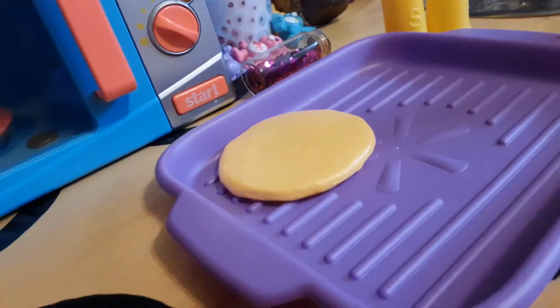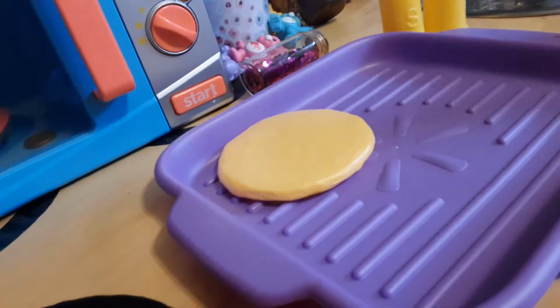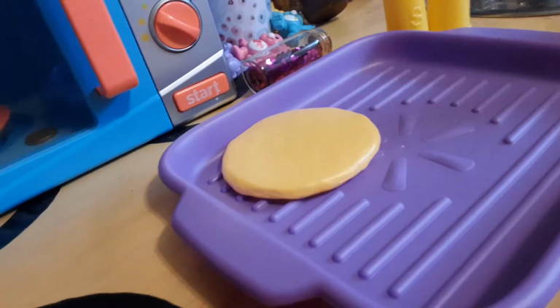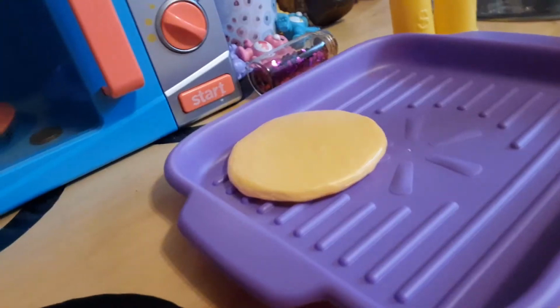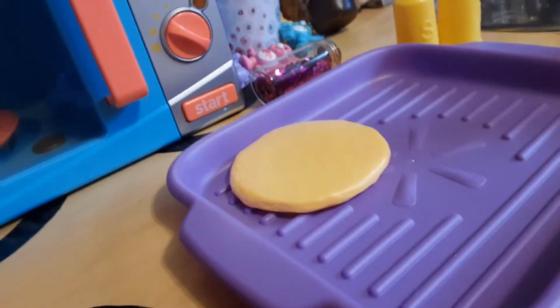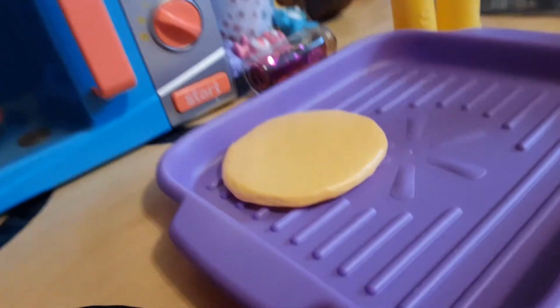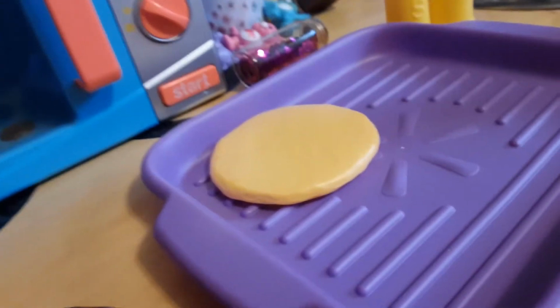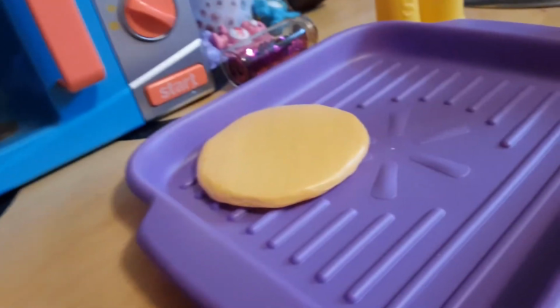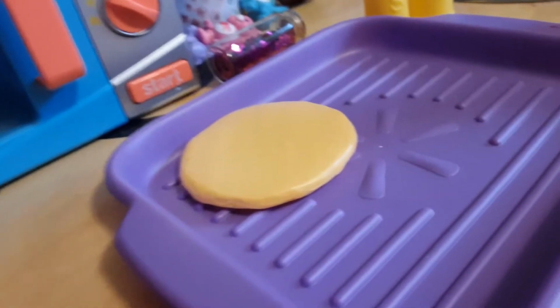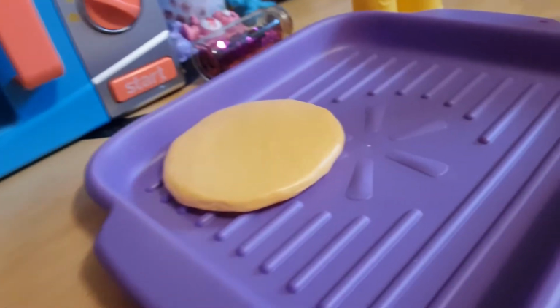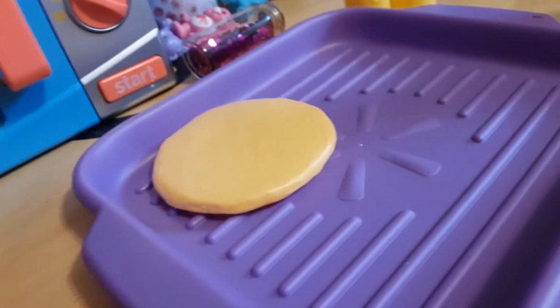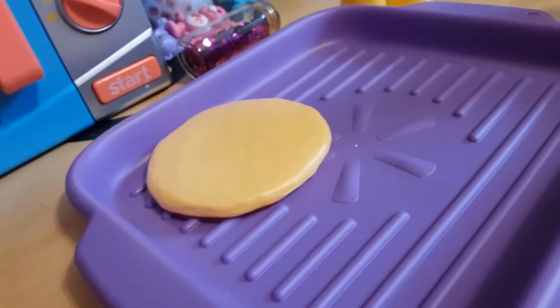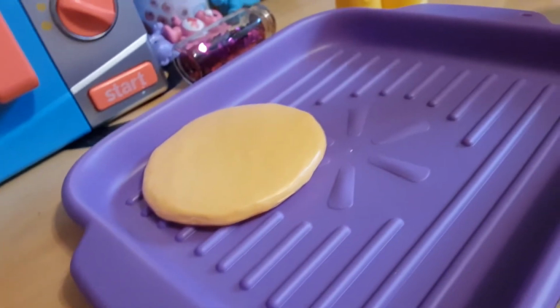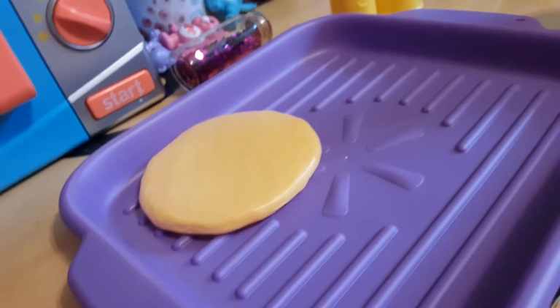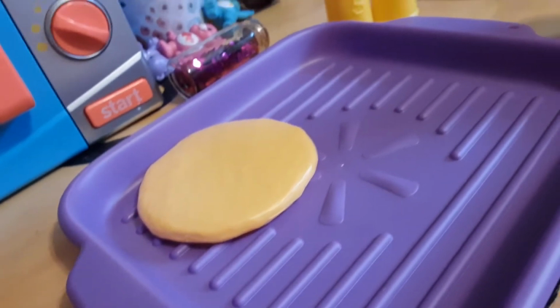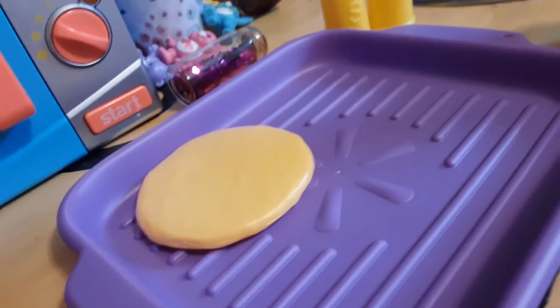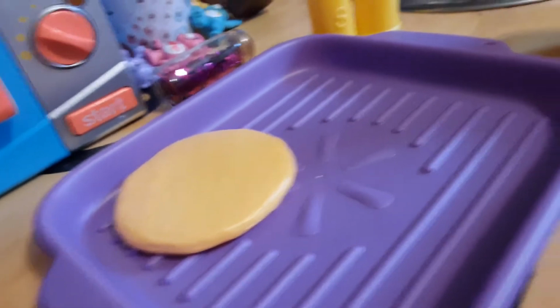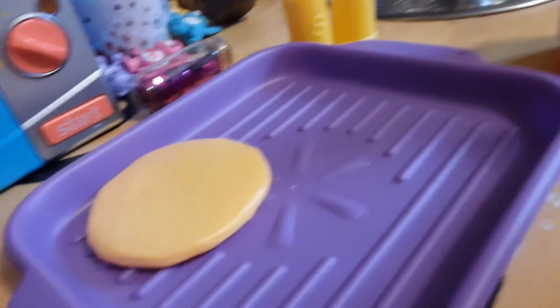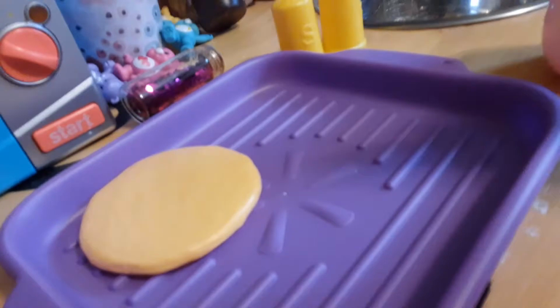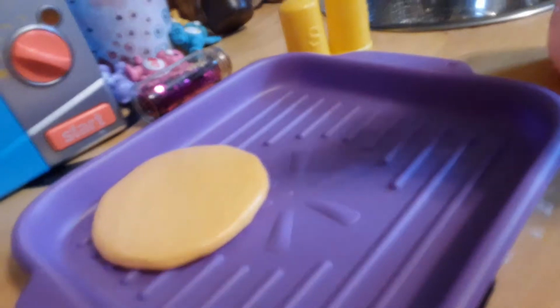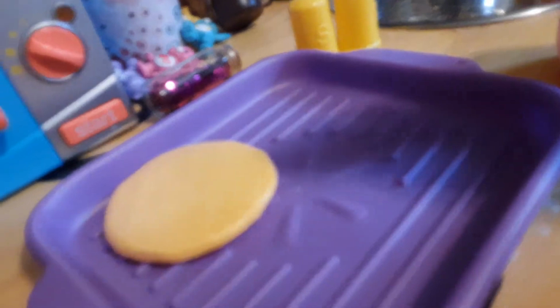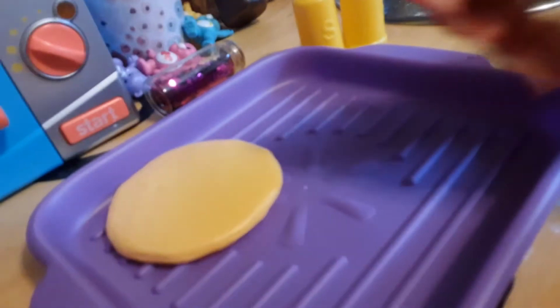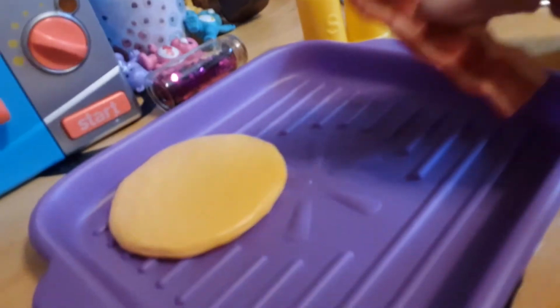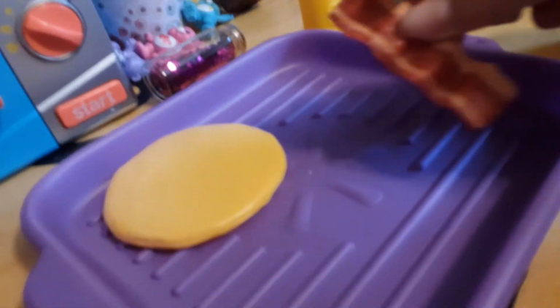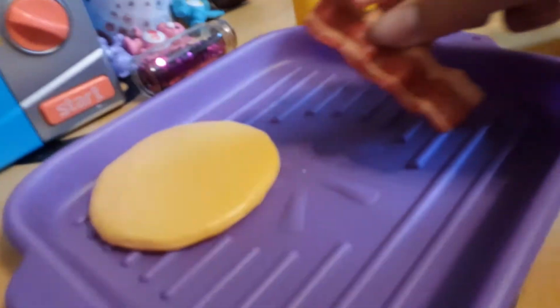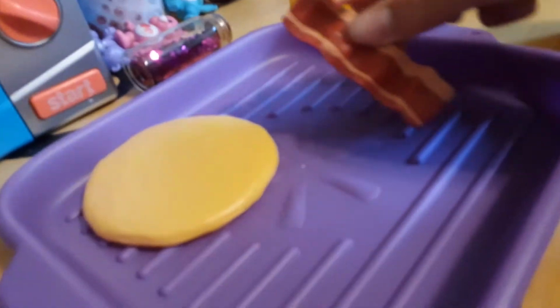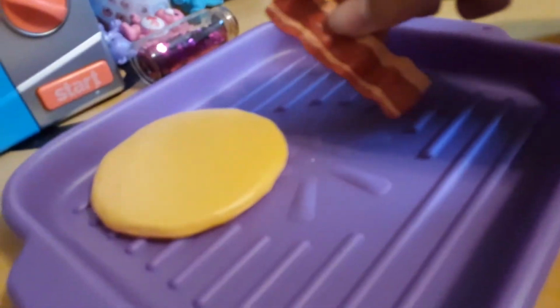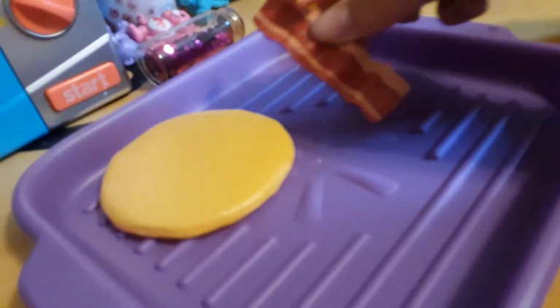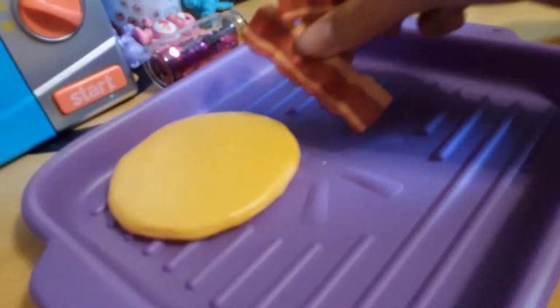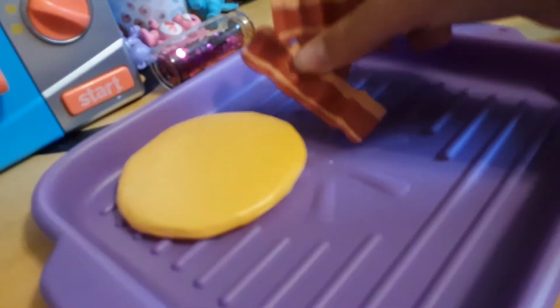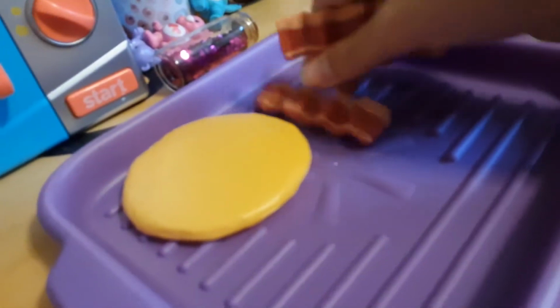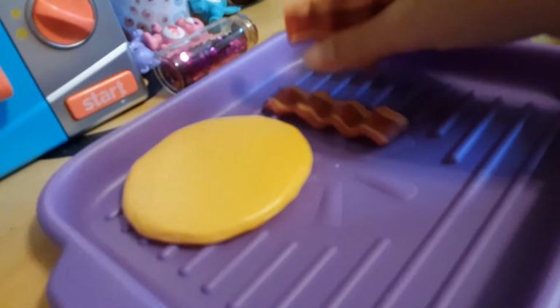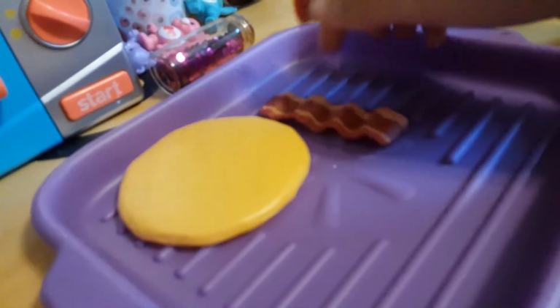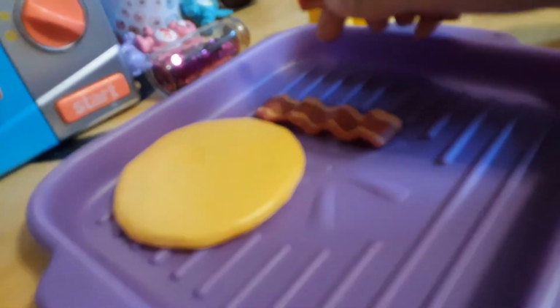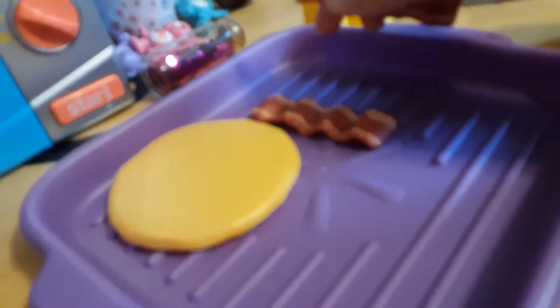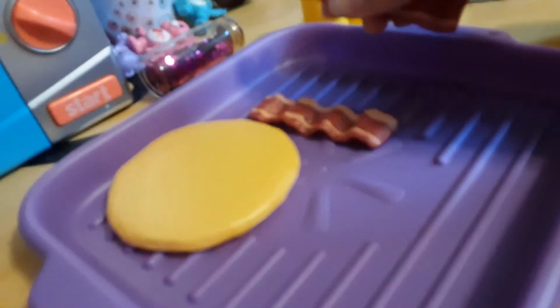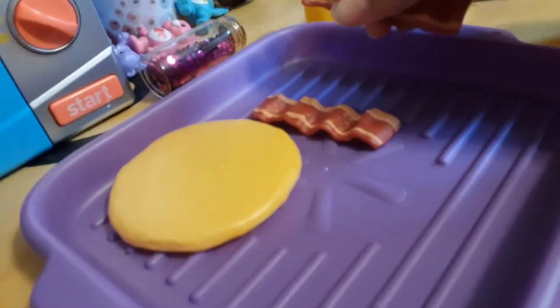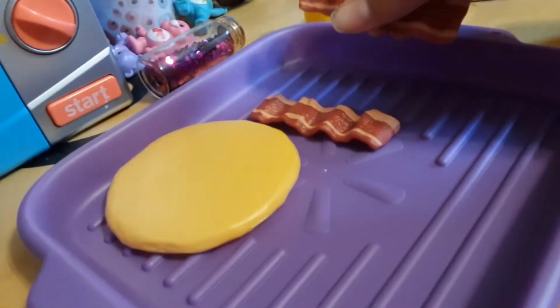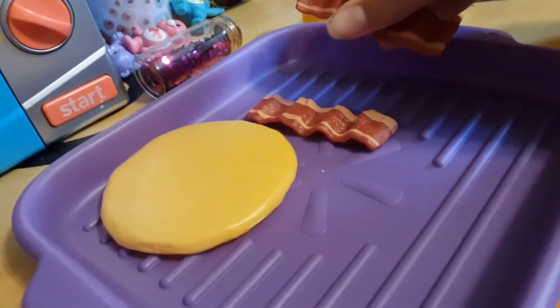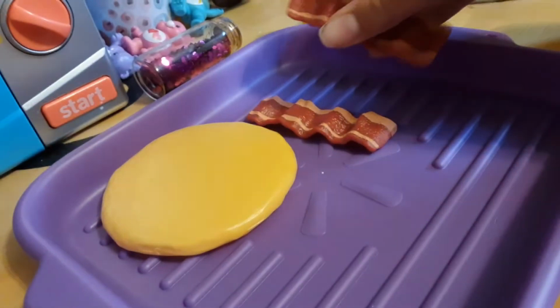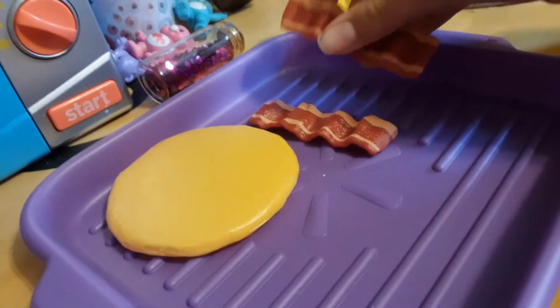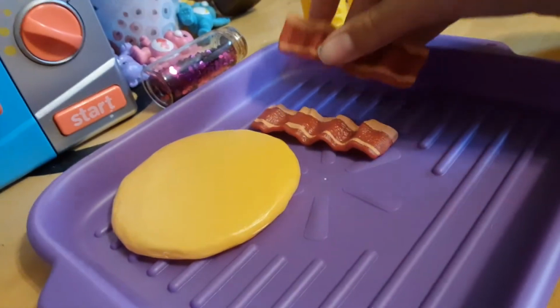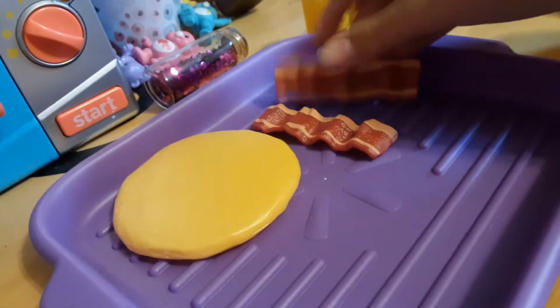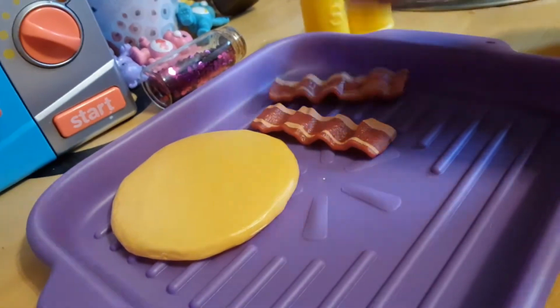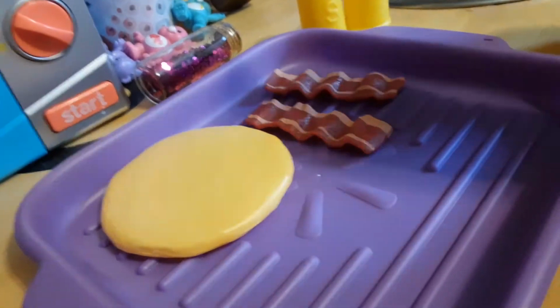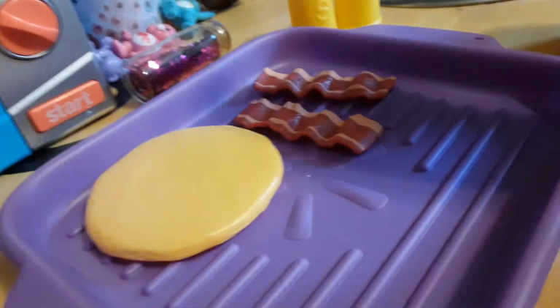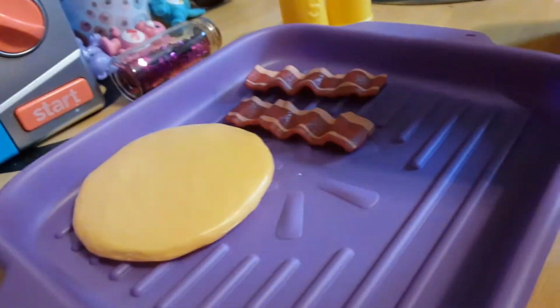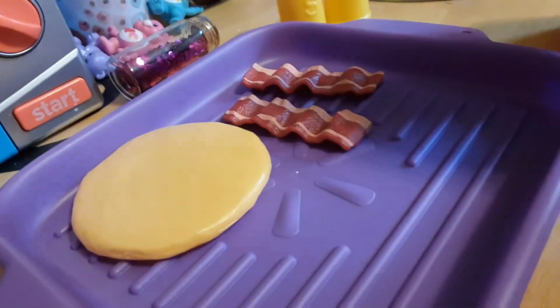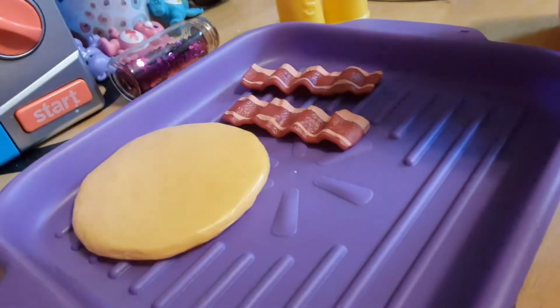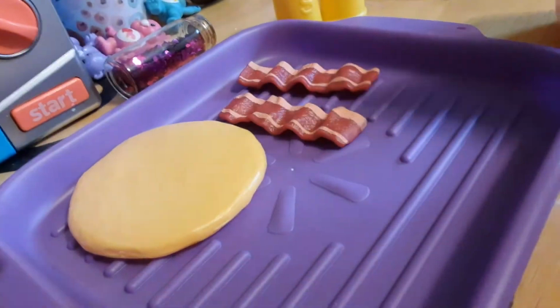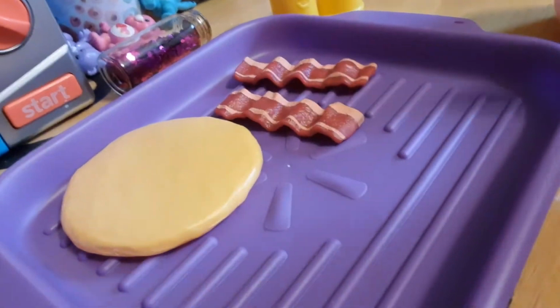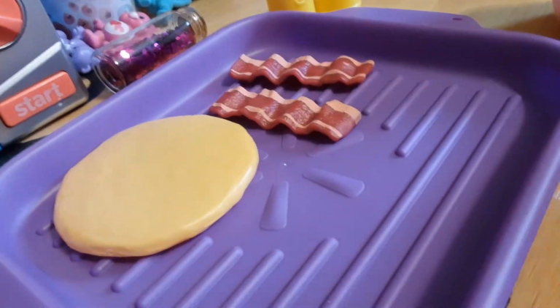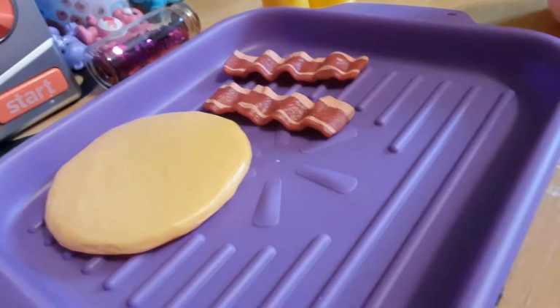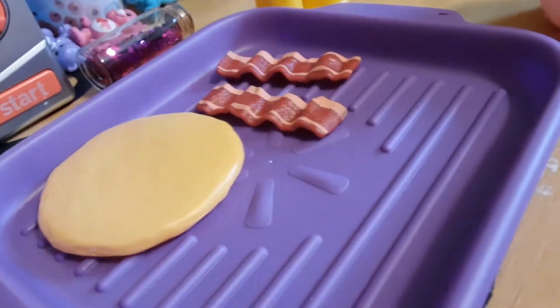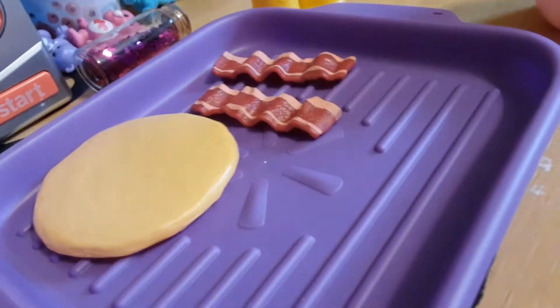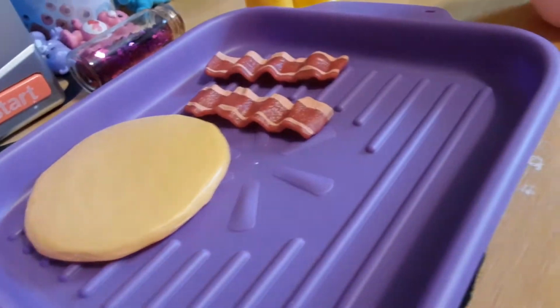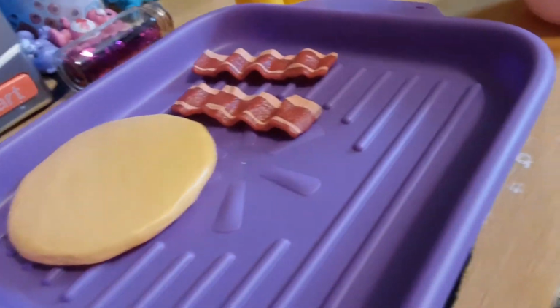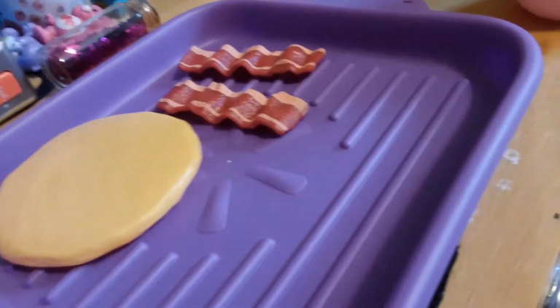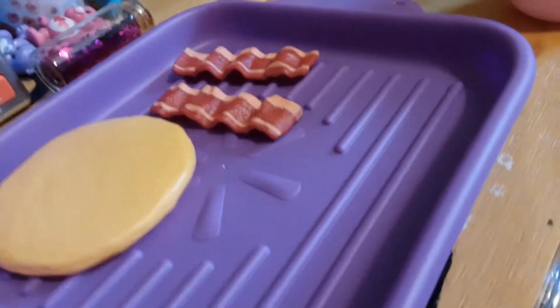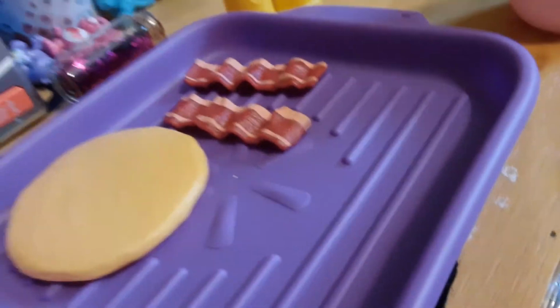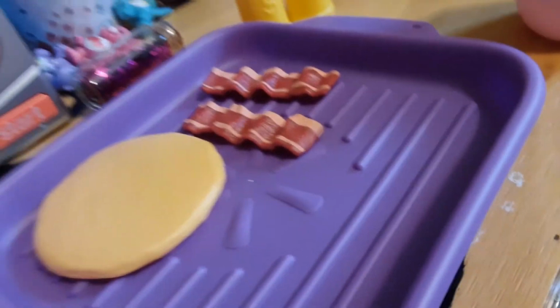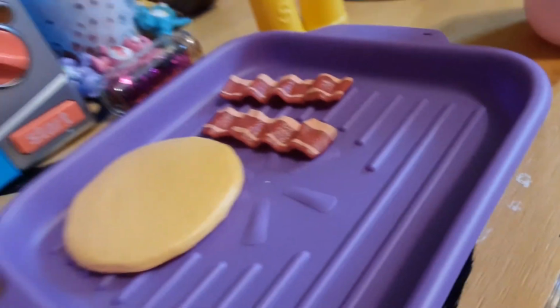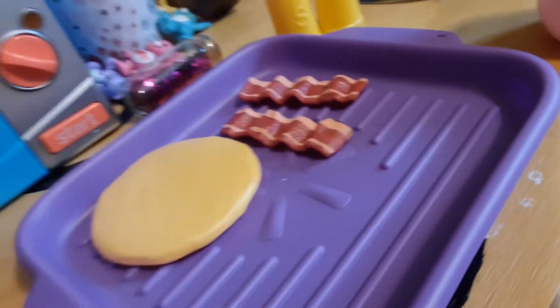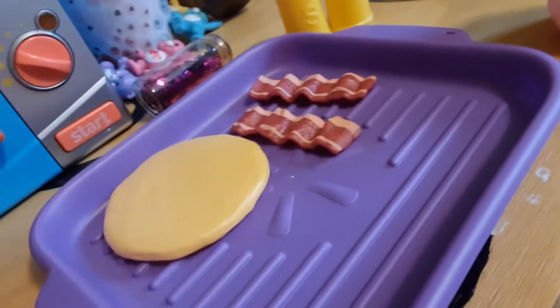Ray usually eats two slices of bacon, so I'm just going to put them on the cooking sheet. Ouchie, I touched it.